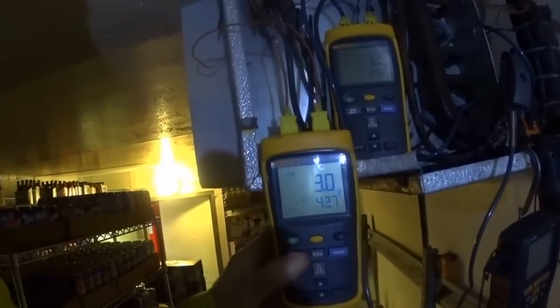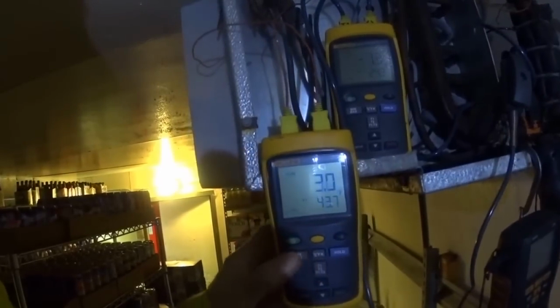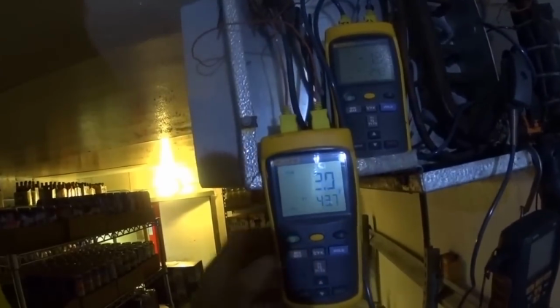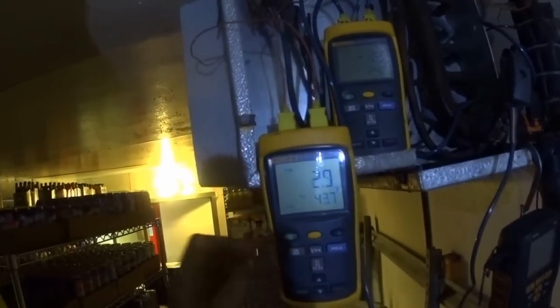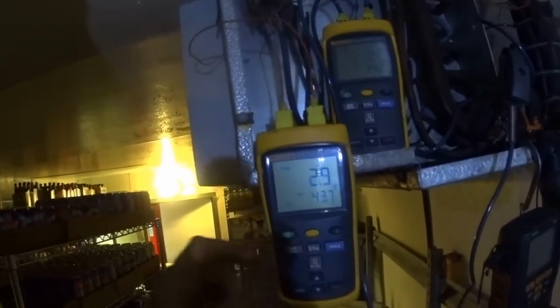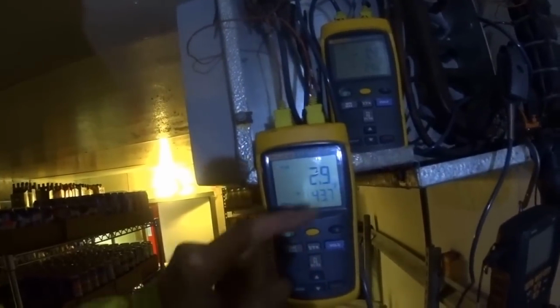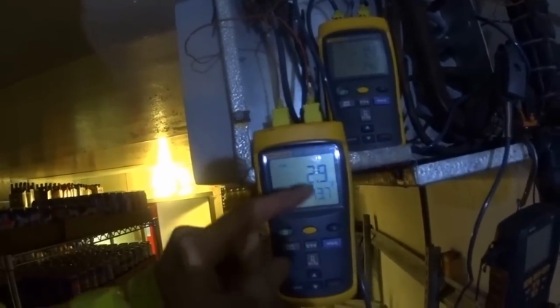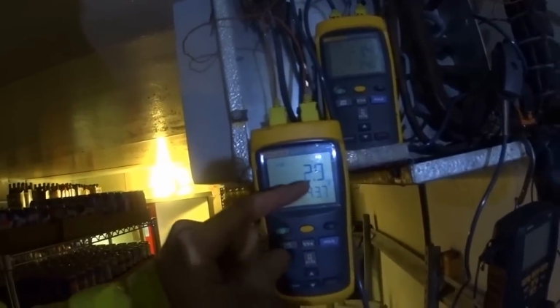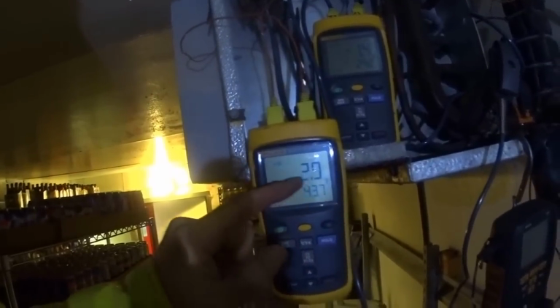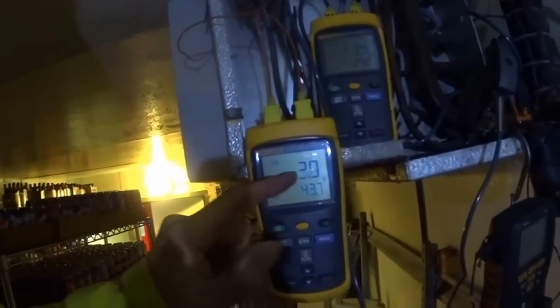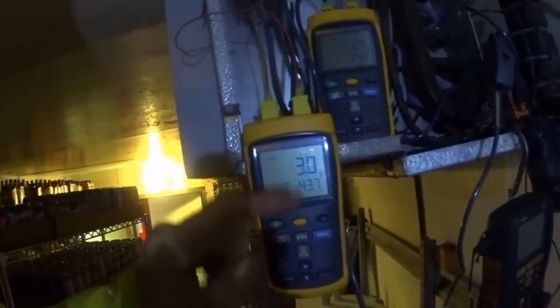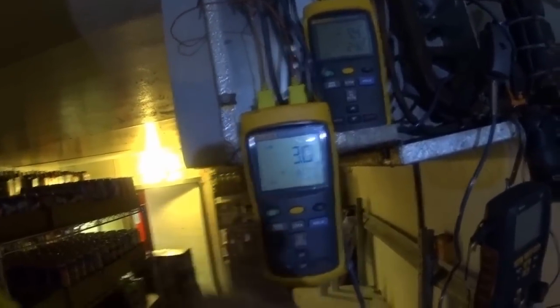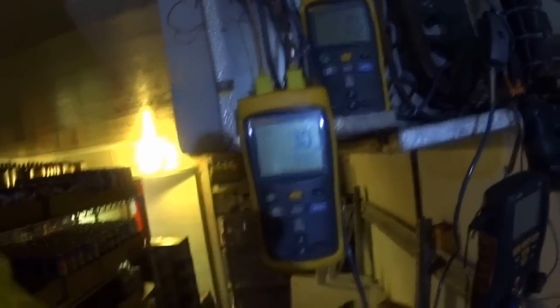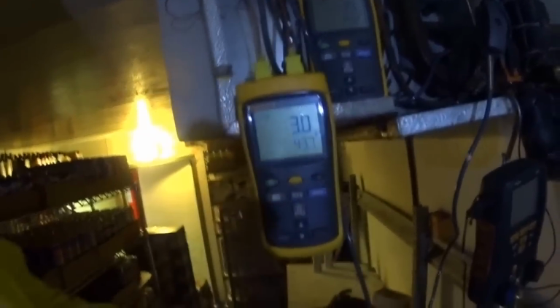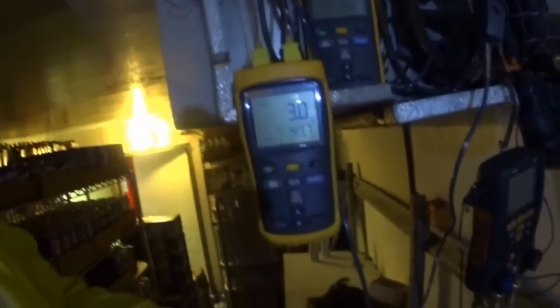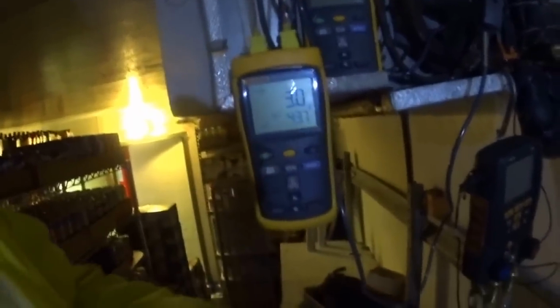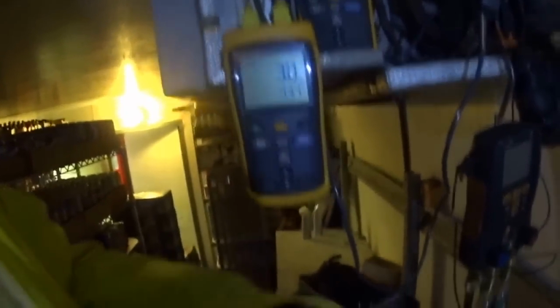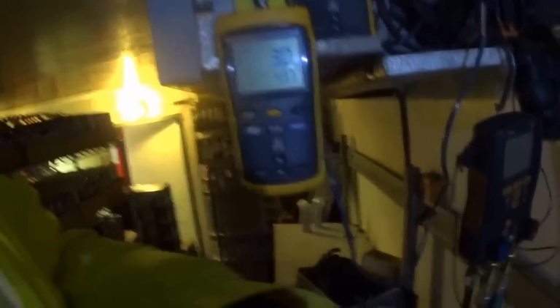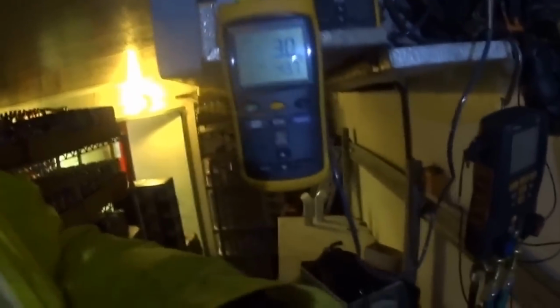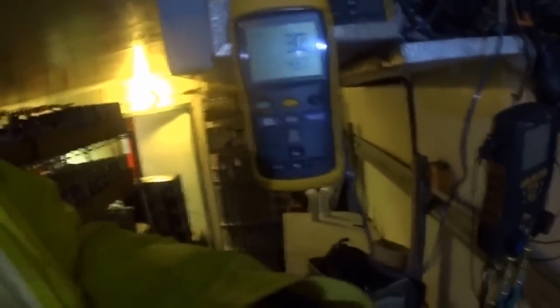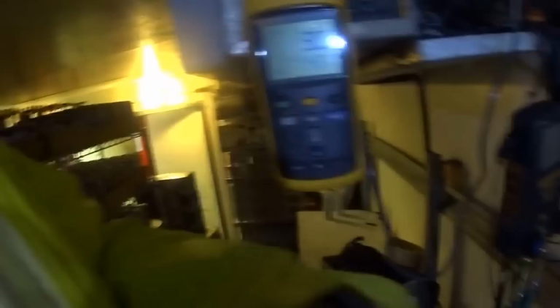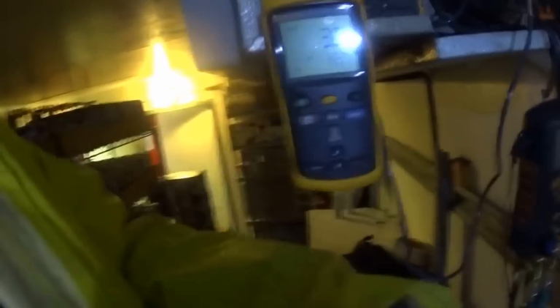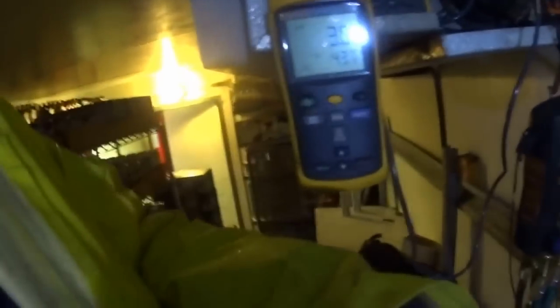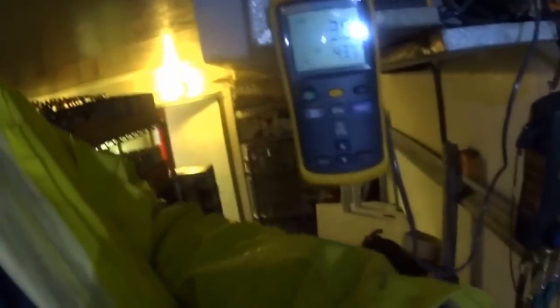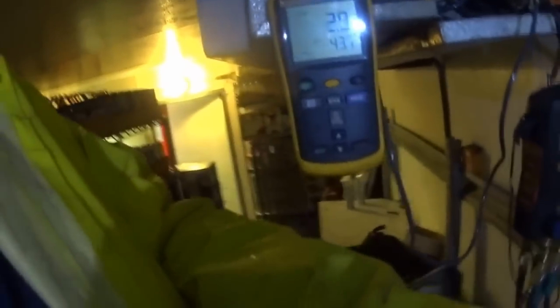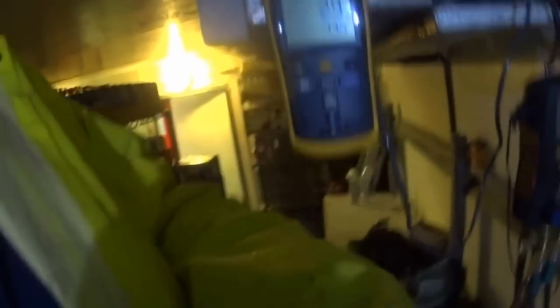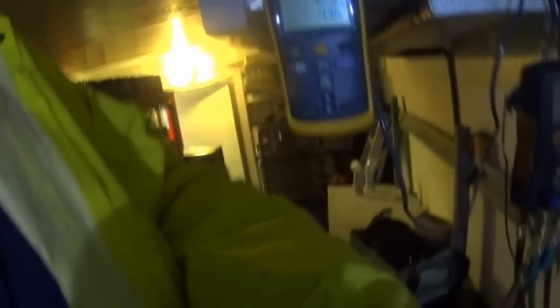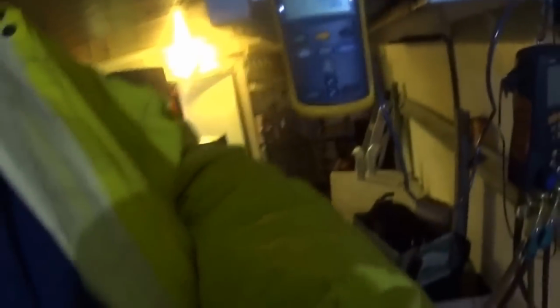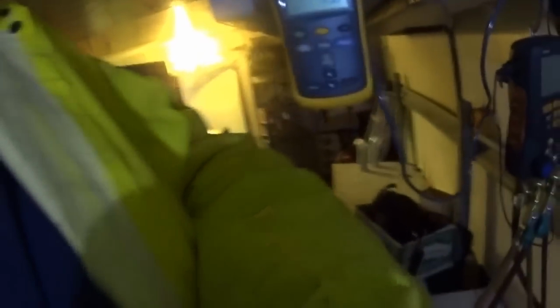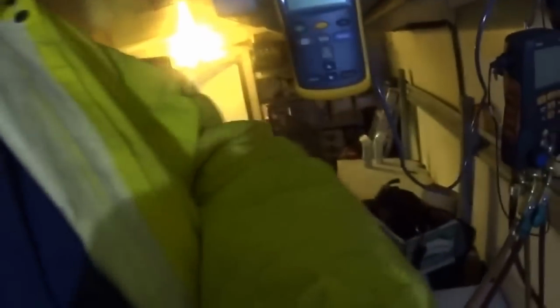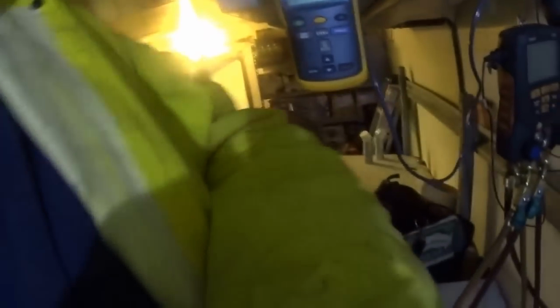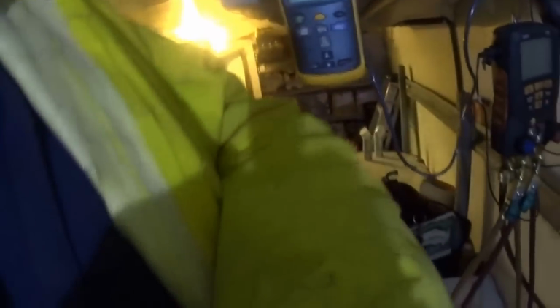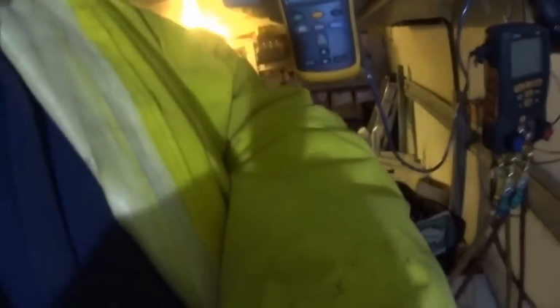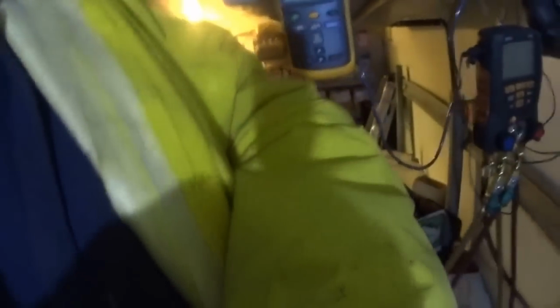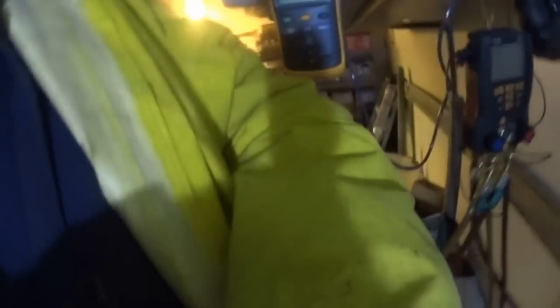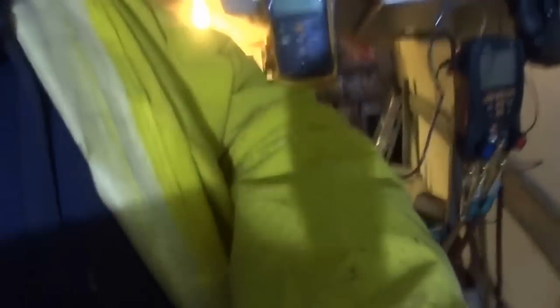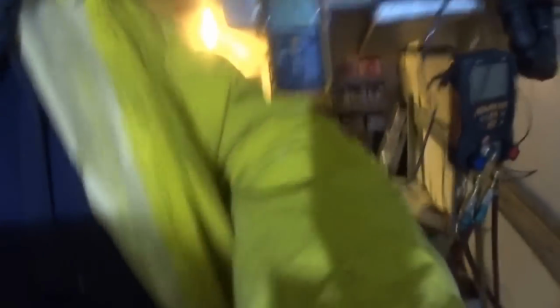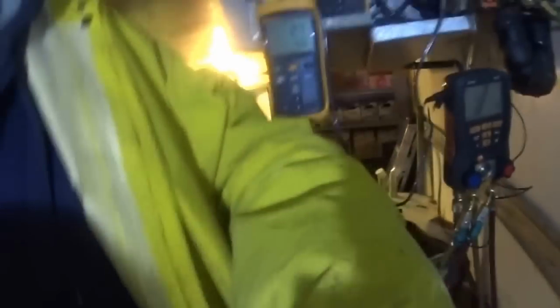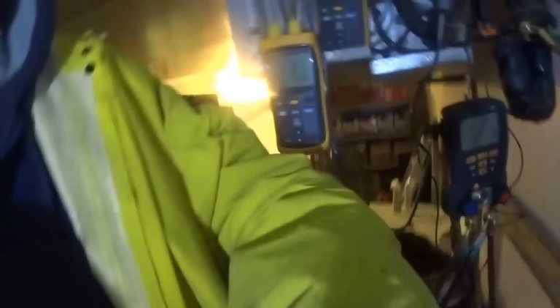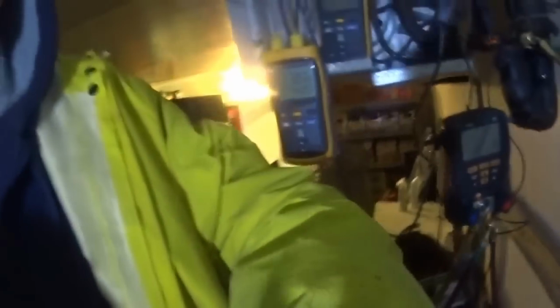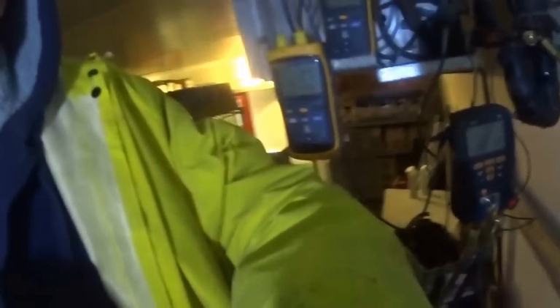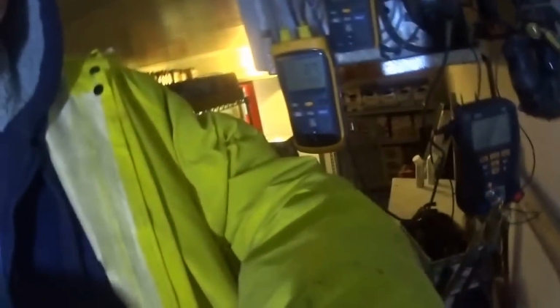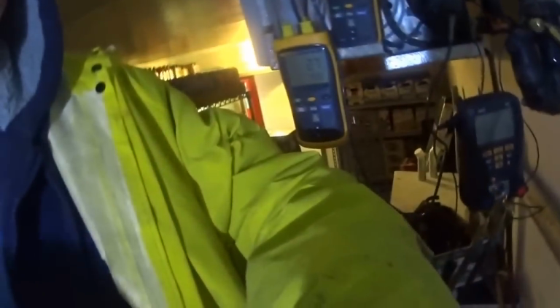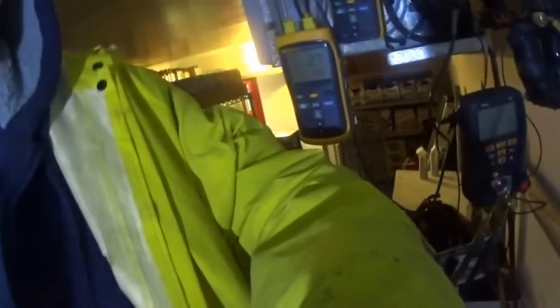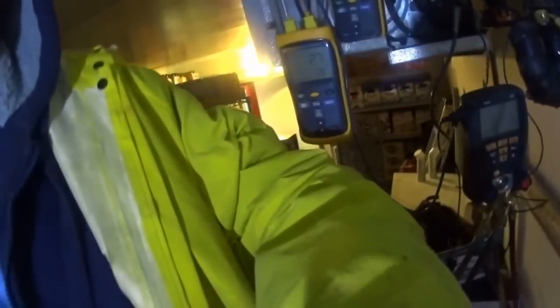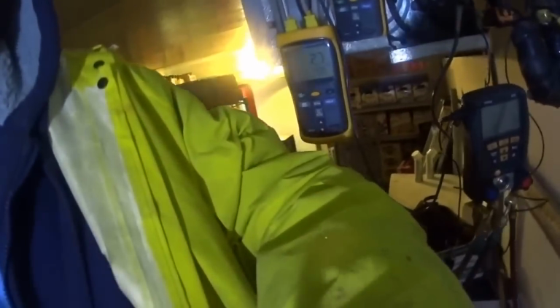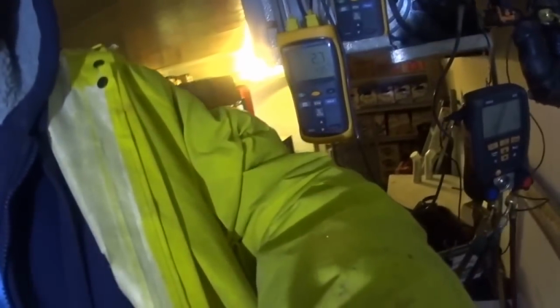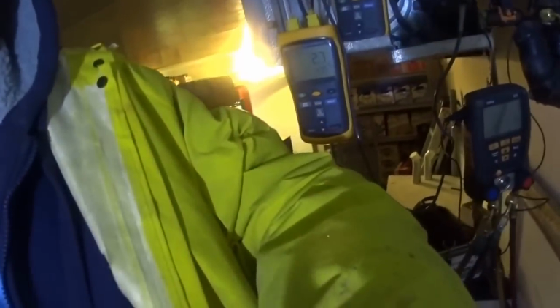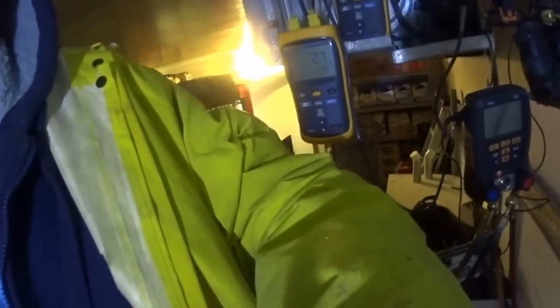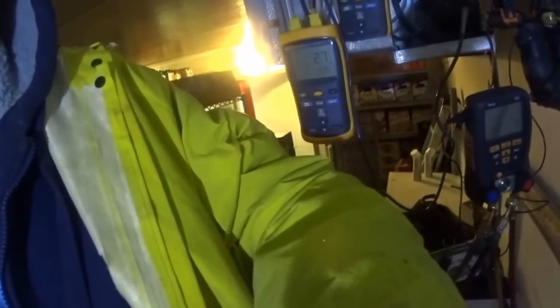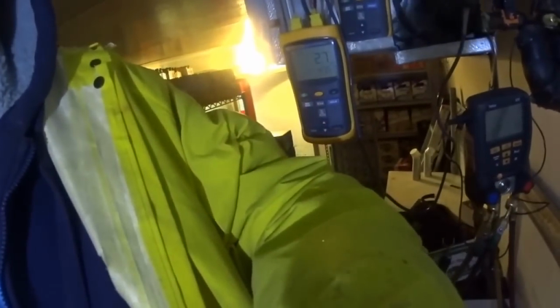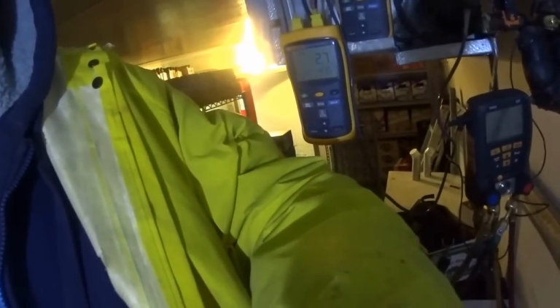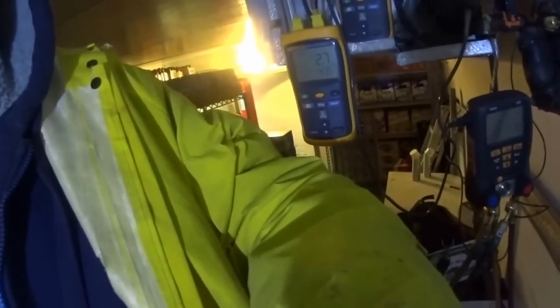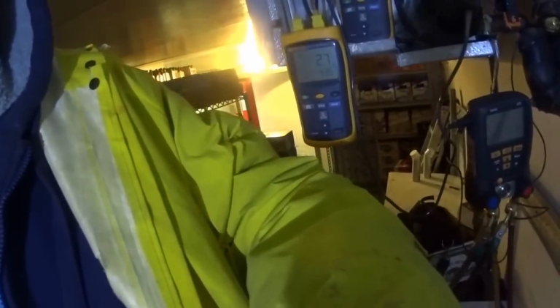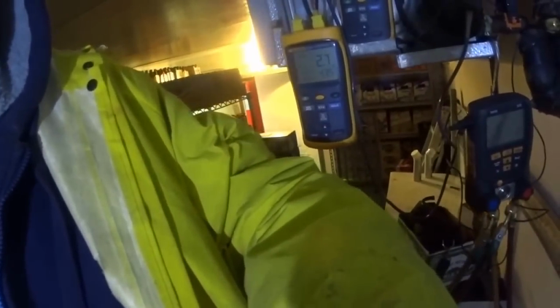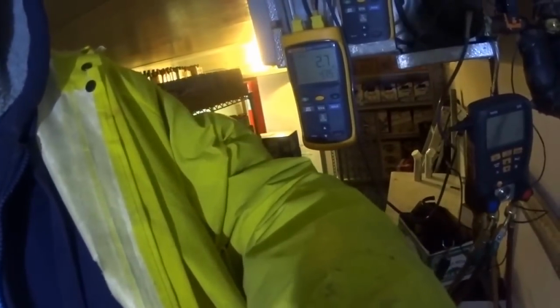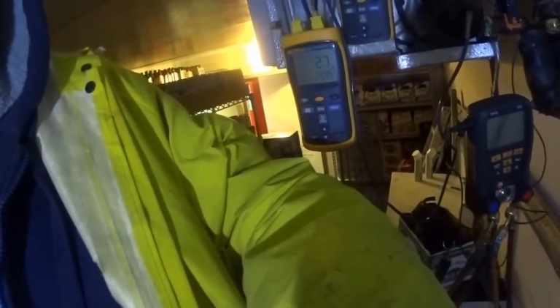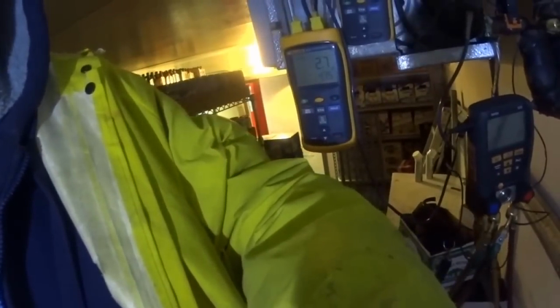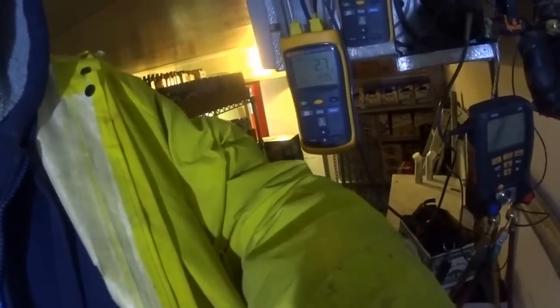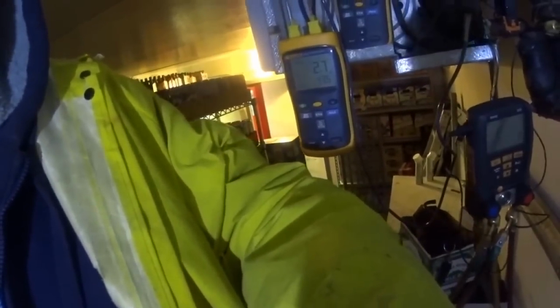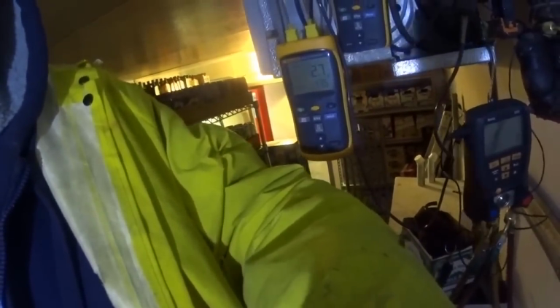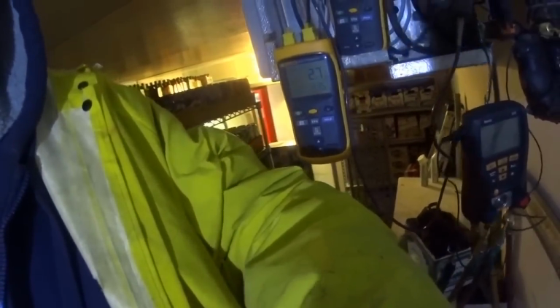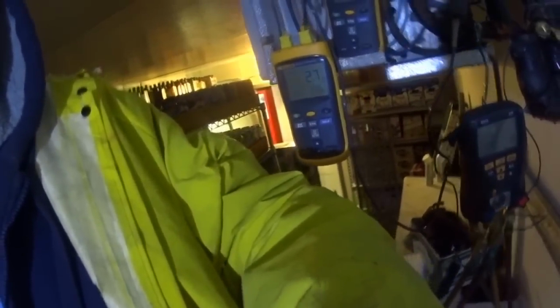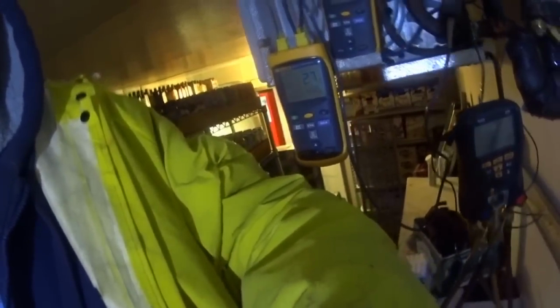My delta T is only 3. So let's see what we can do to get that raised.